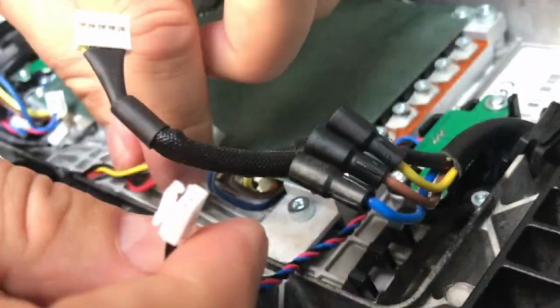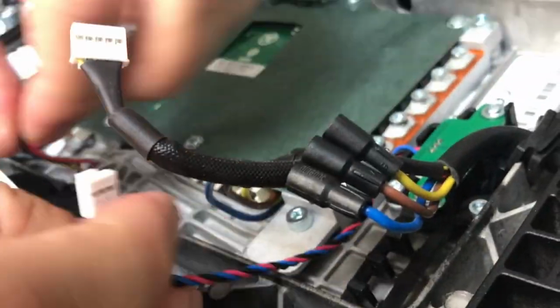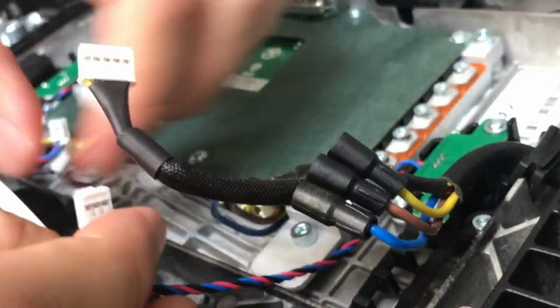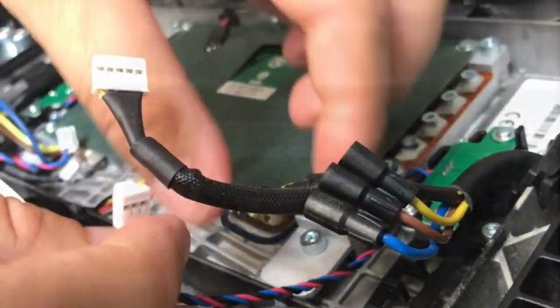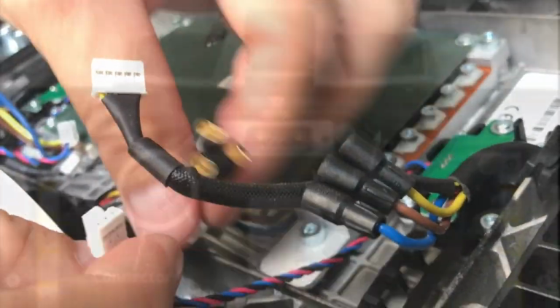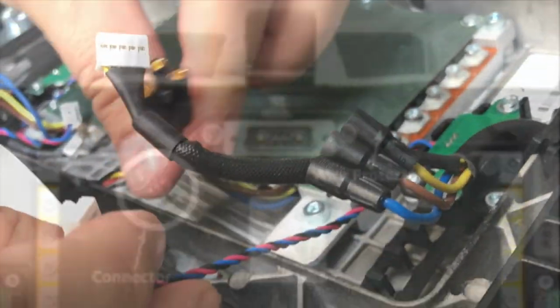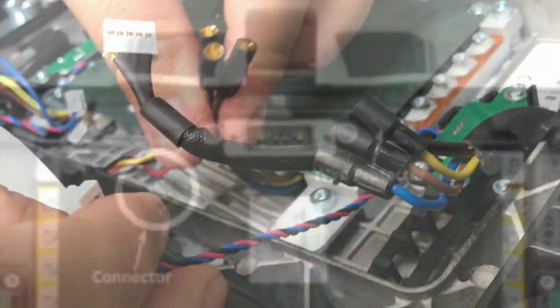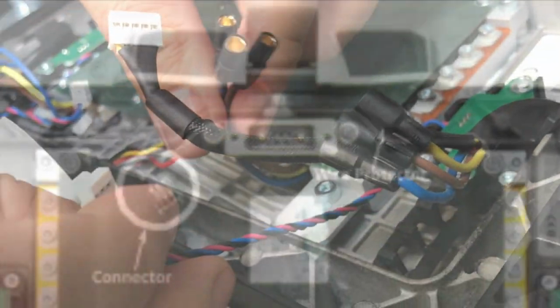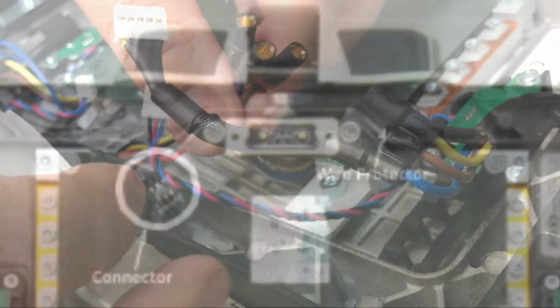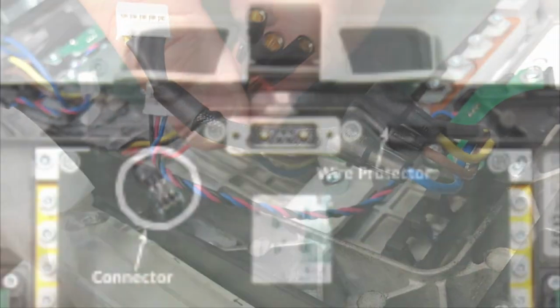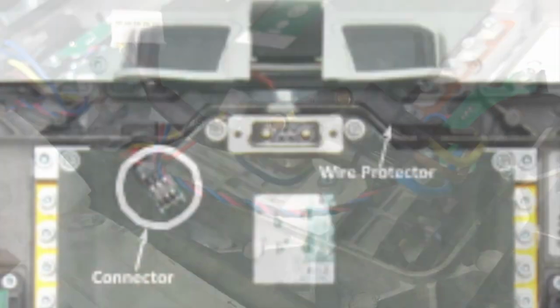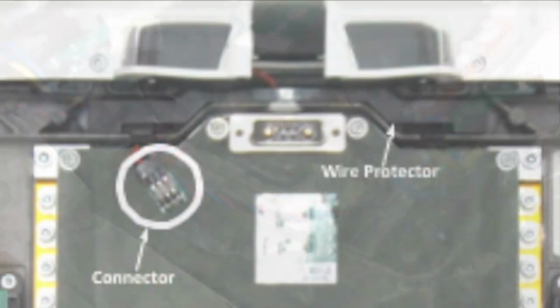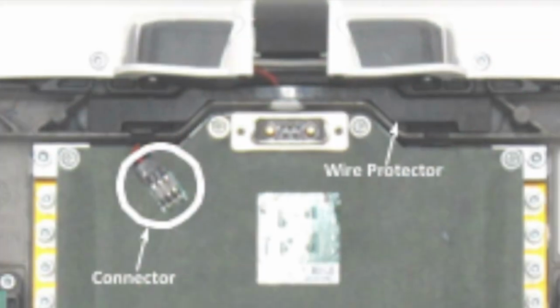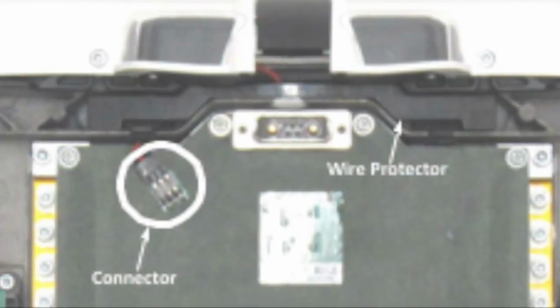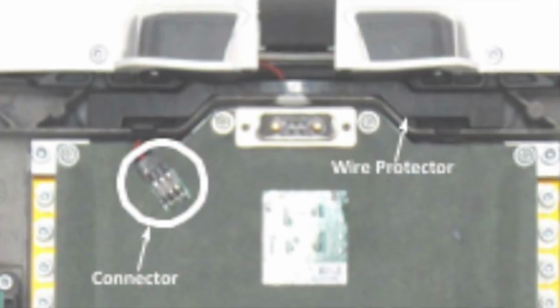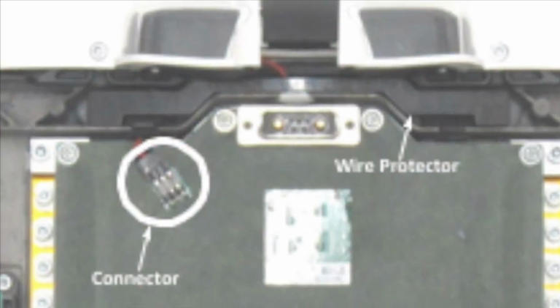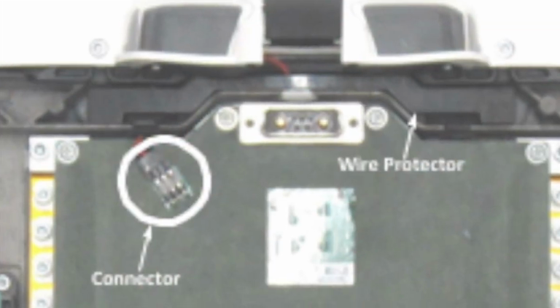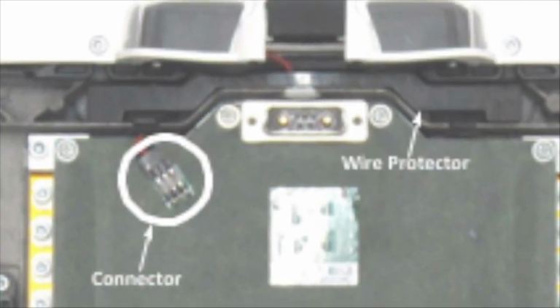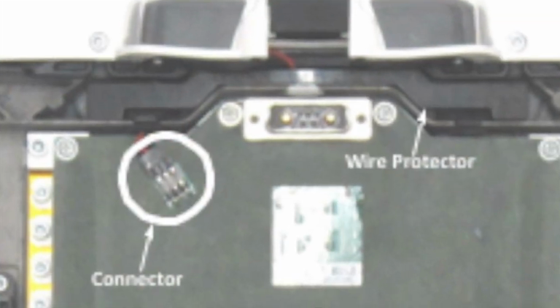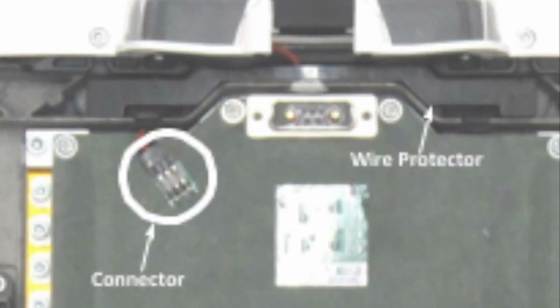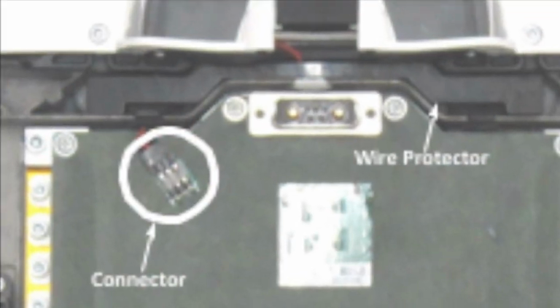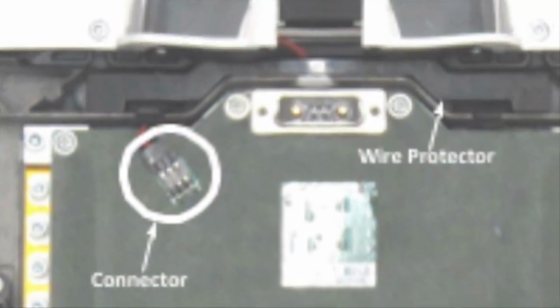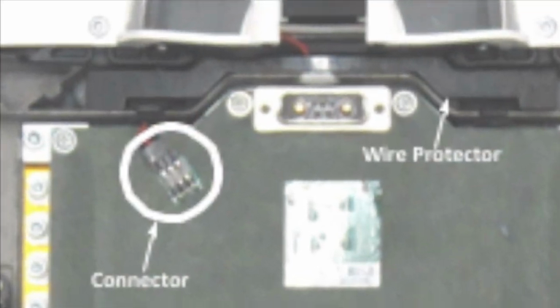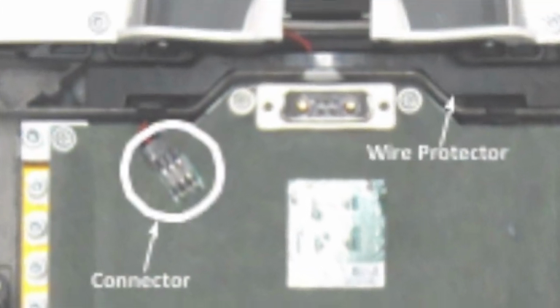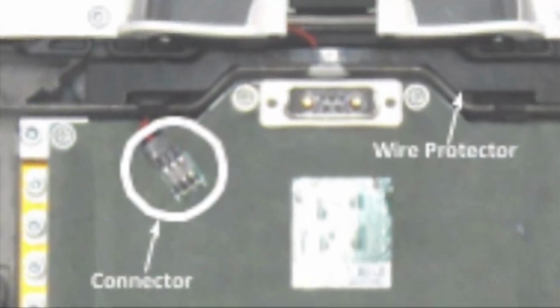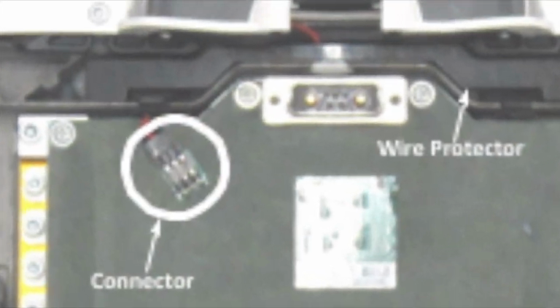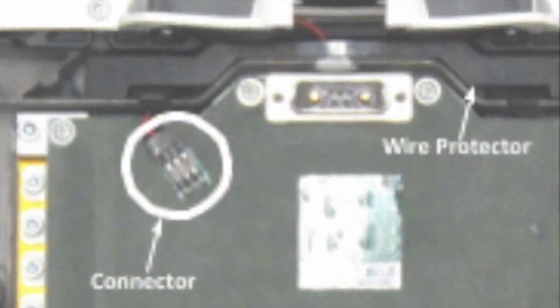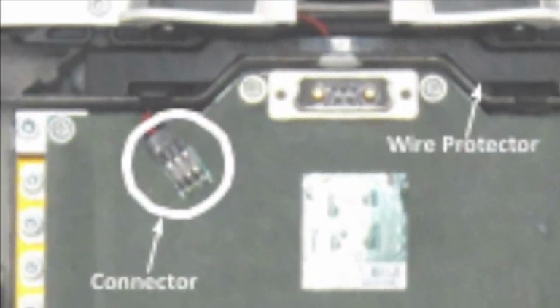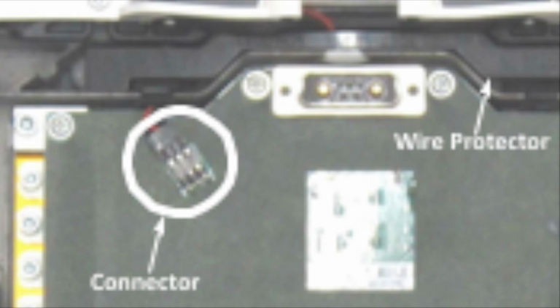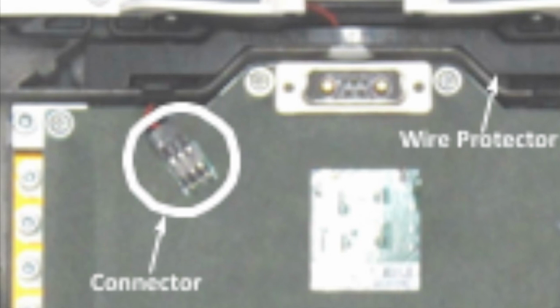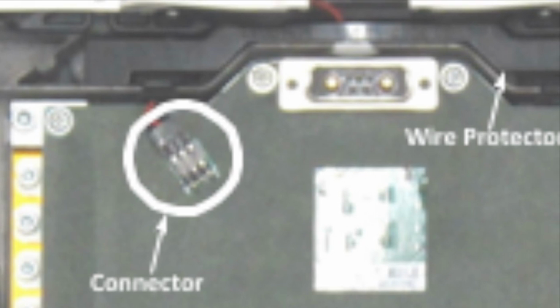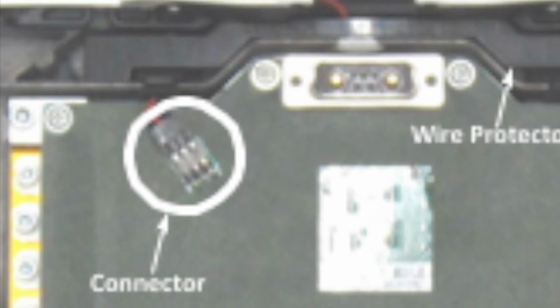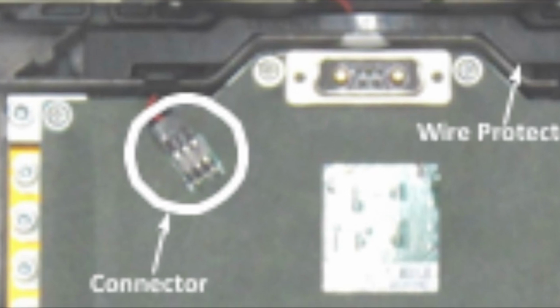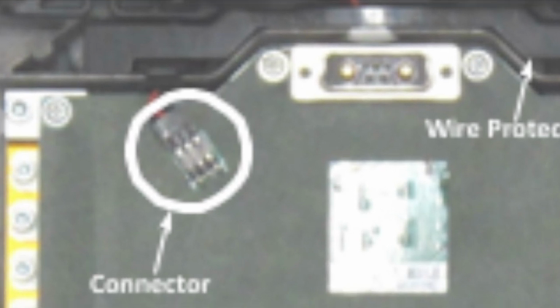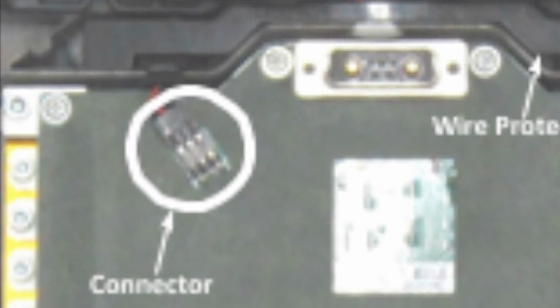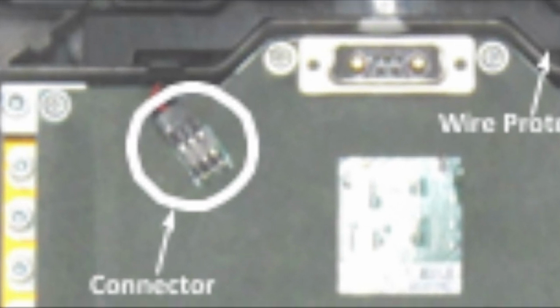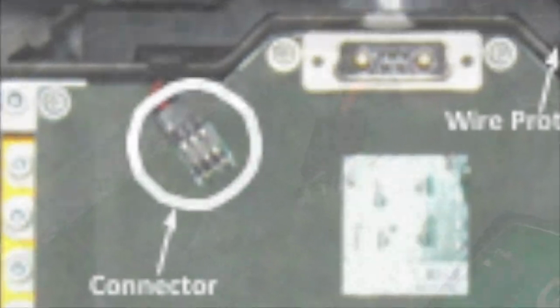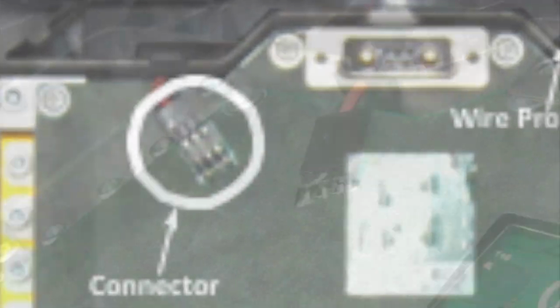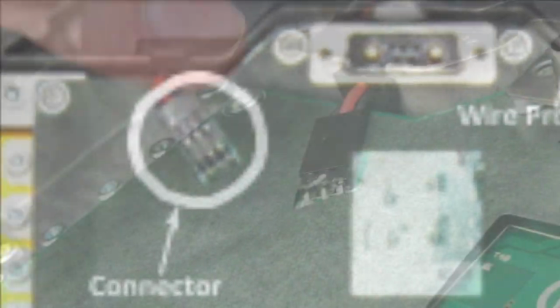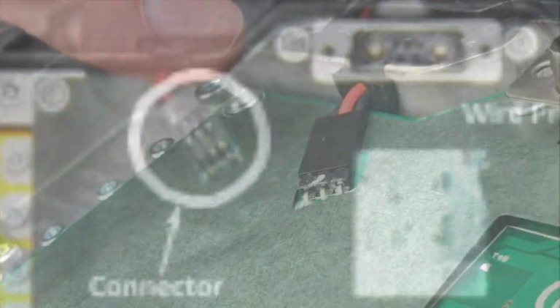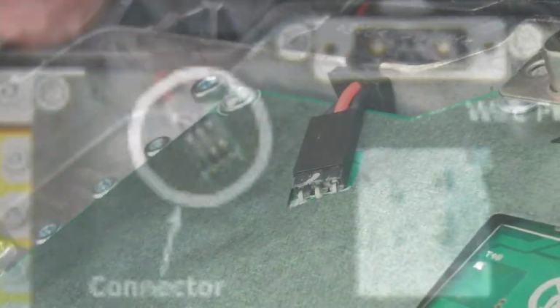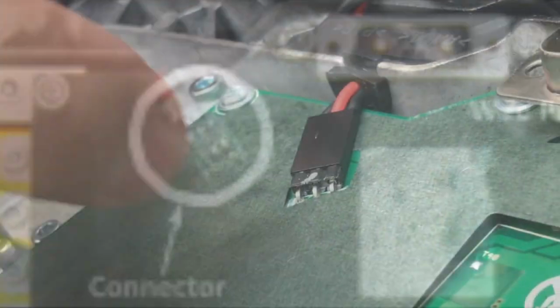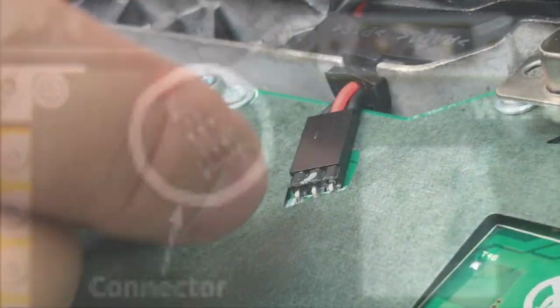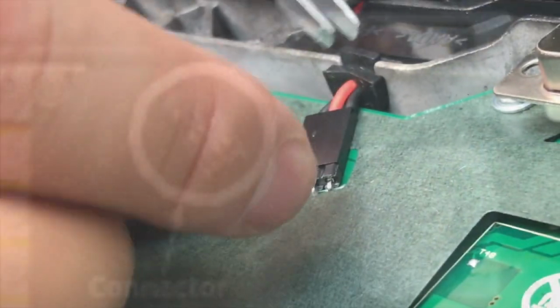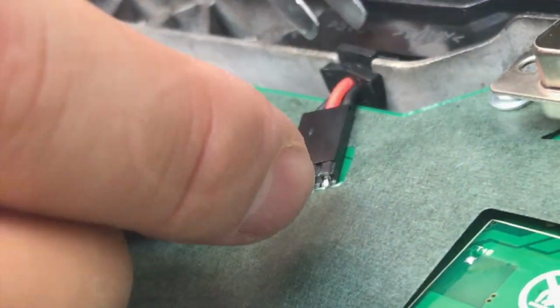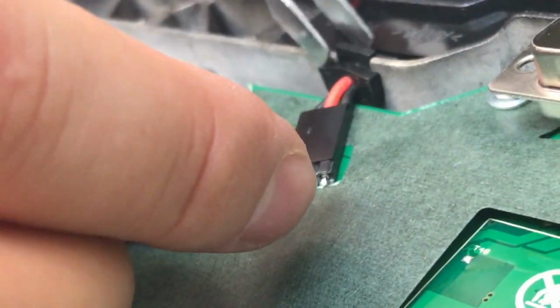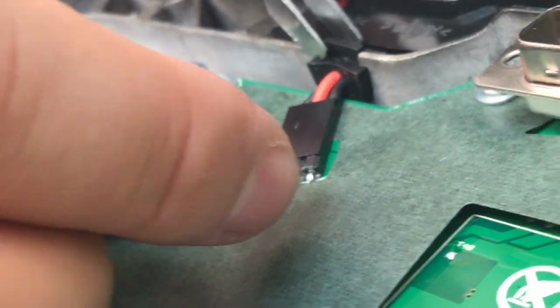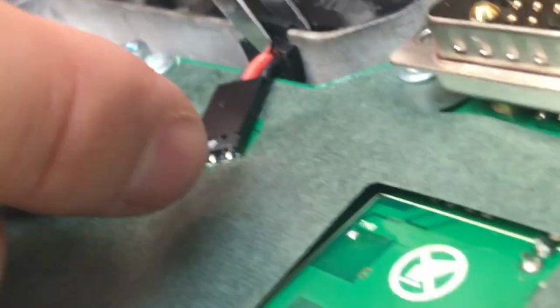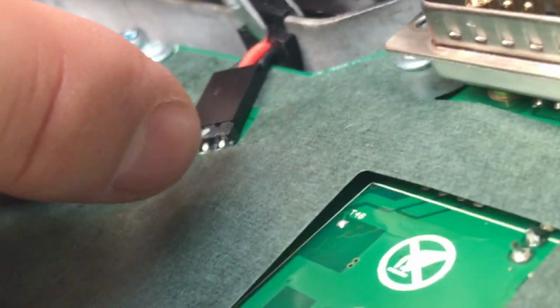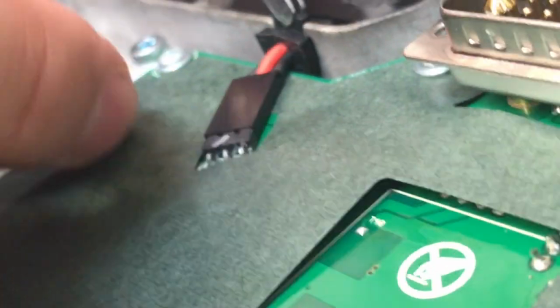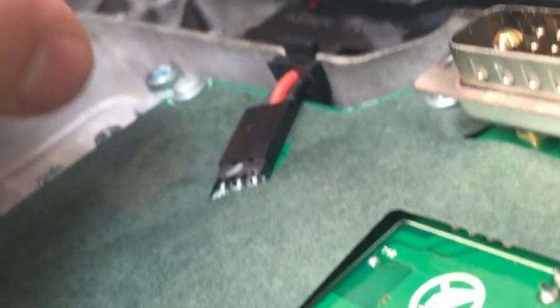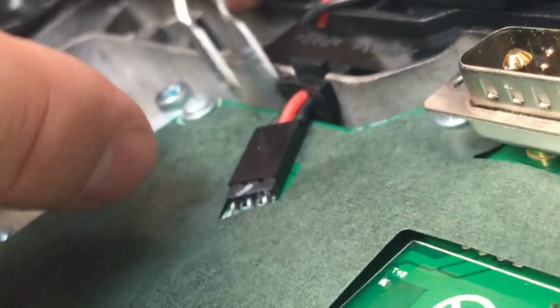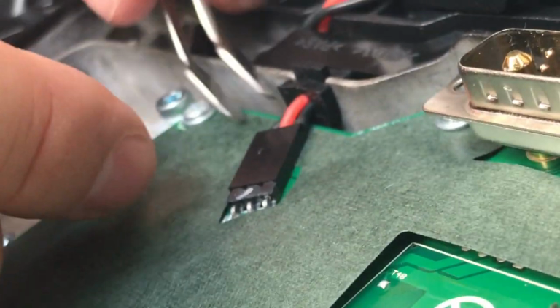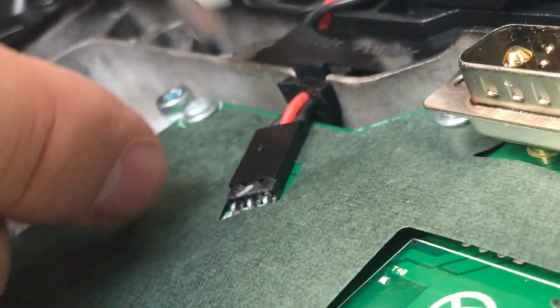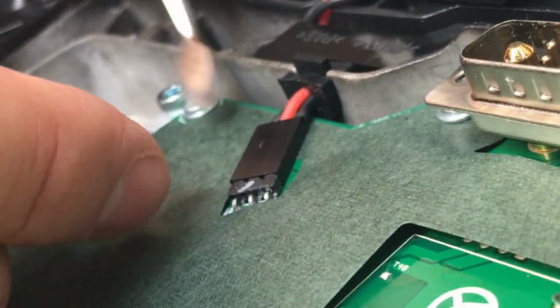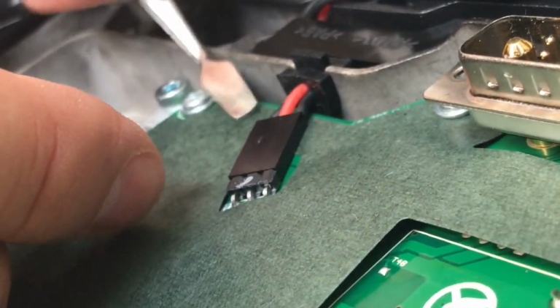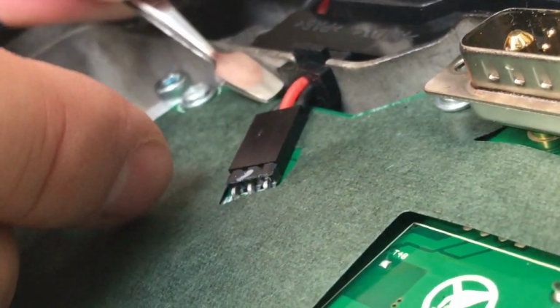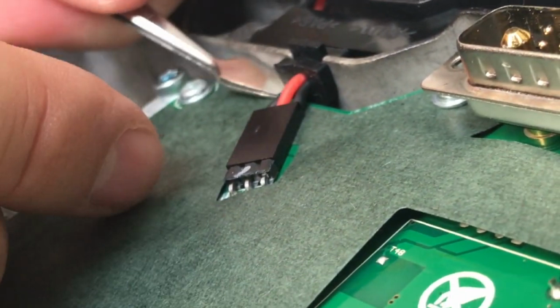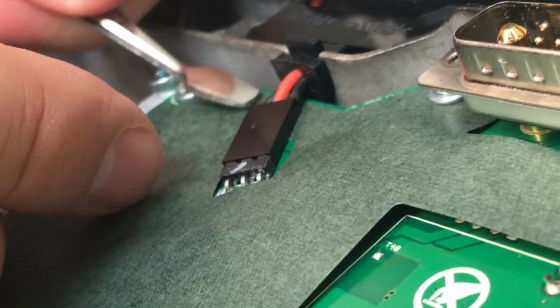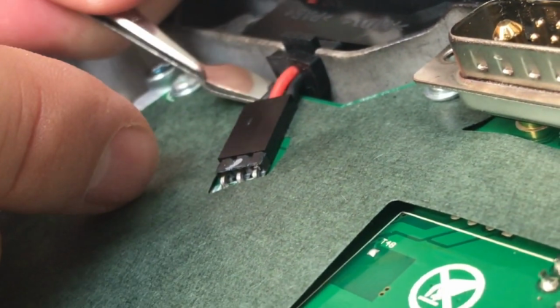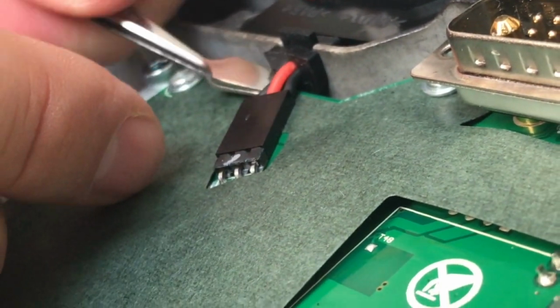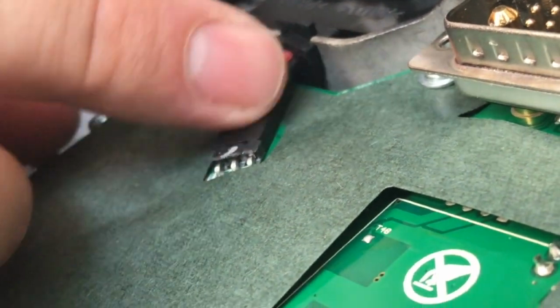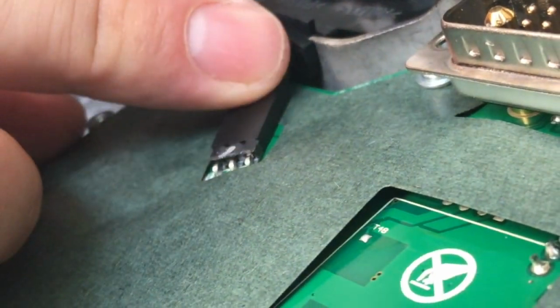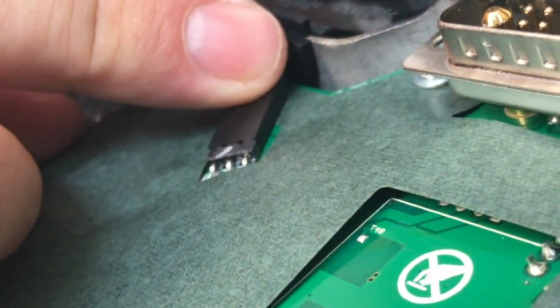Afterwards, you need to disconnect this frontal connector. Be a little bit gentle with it.